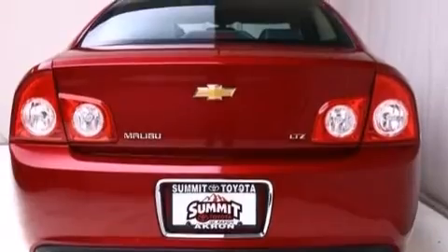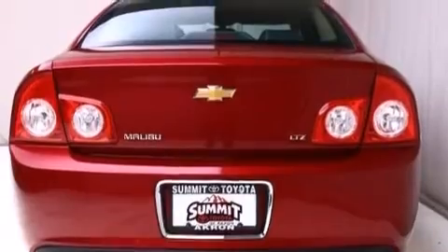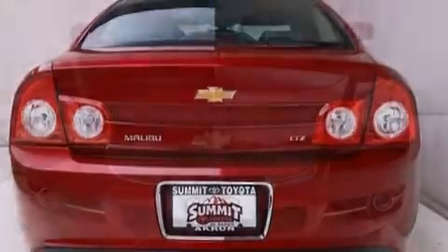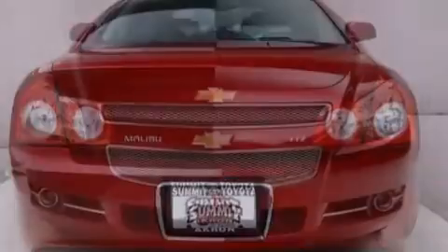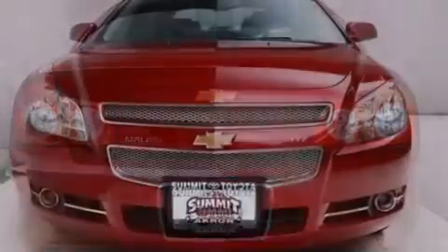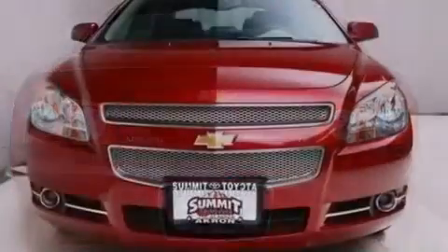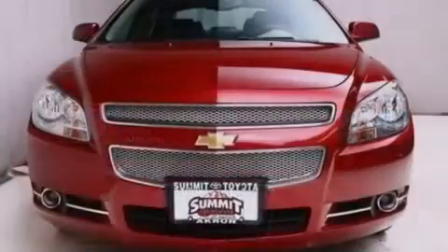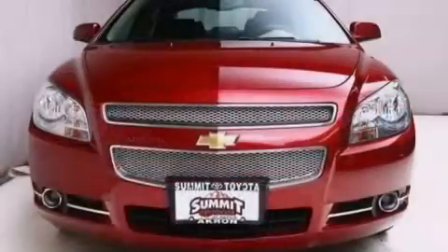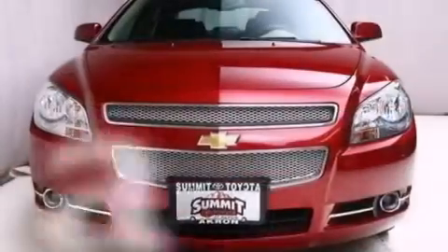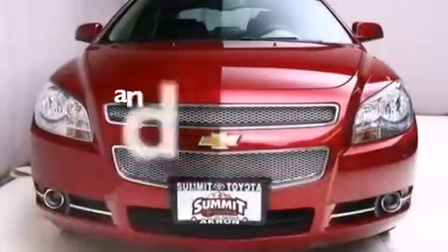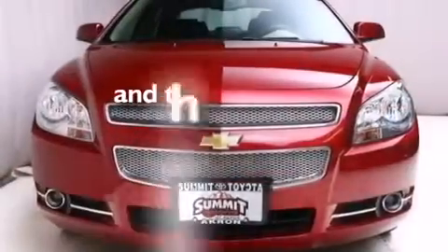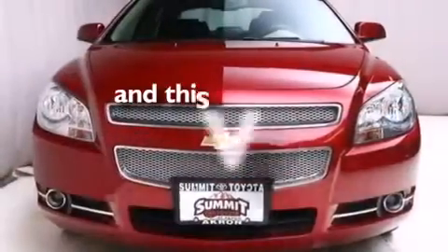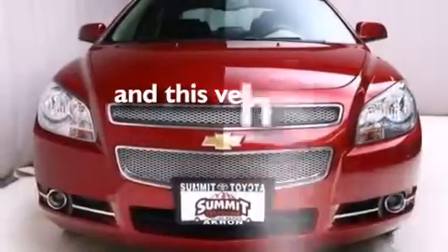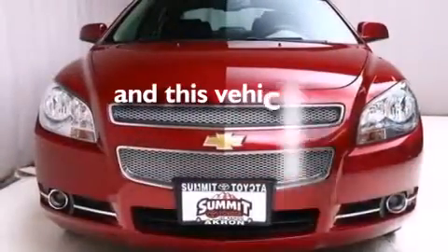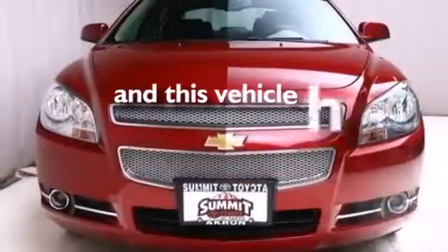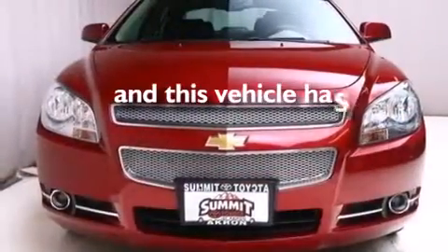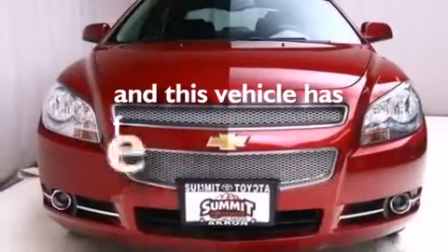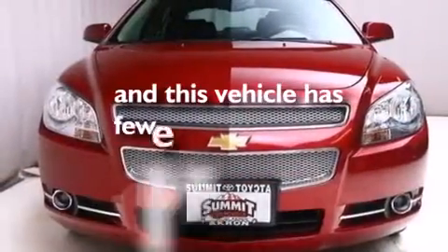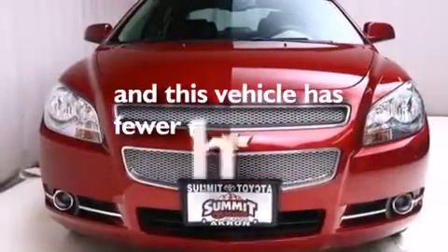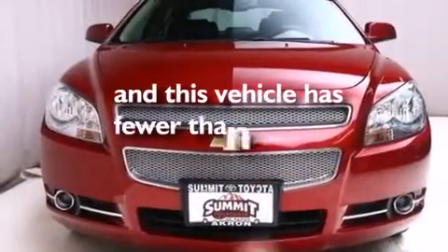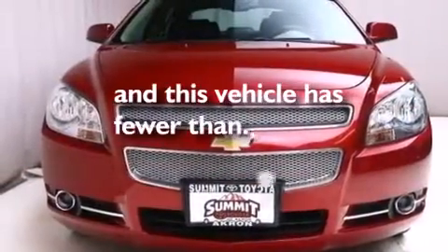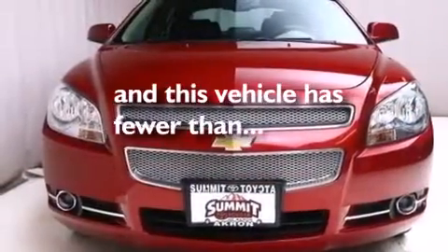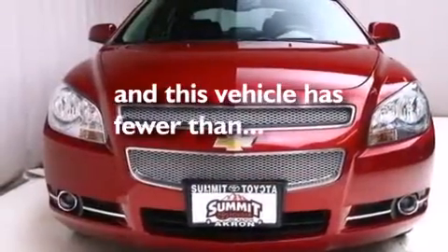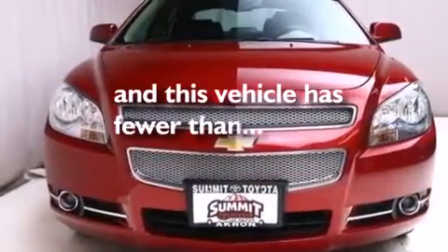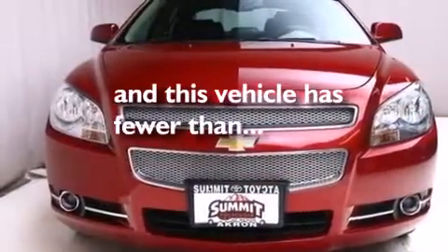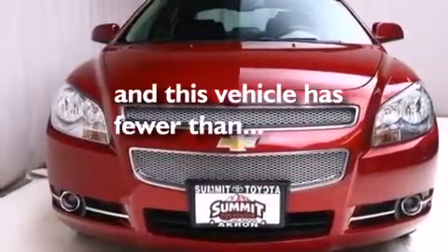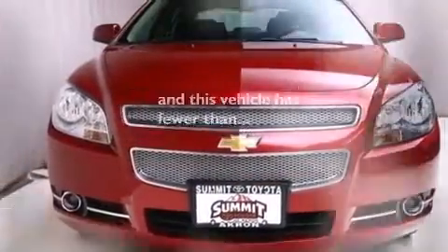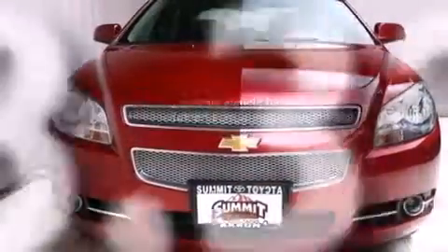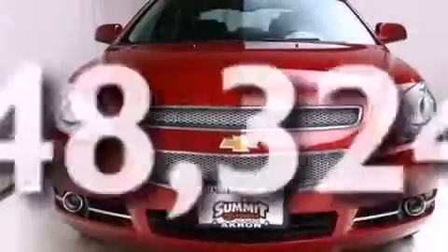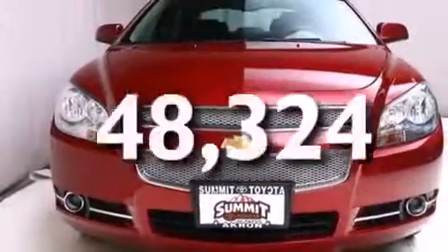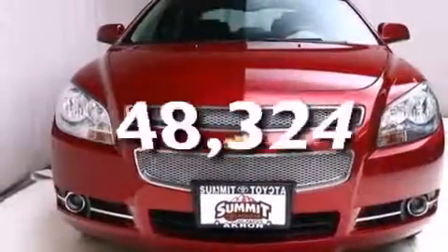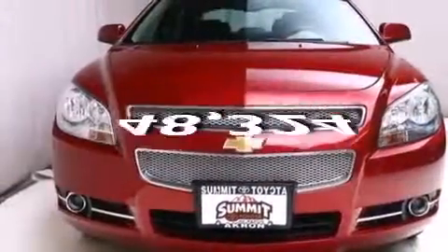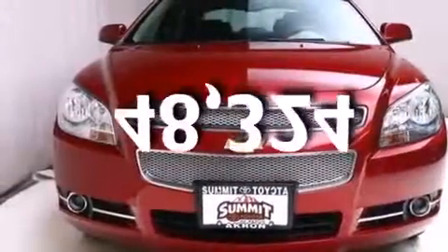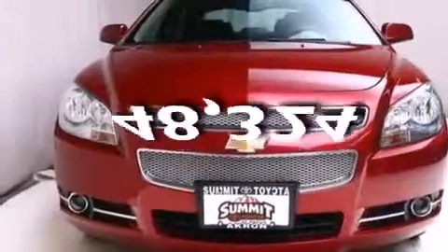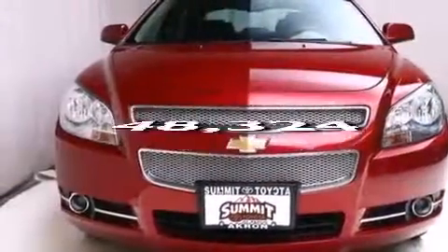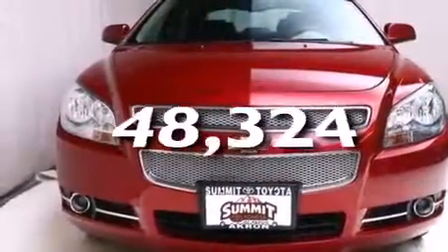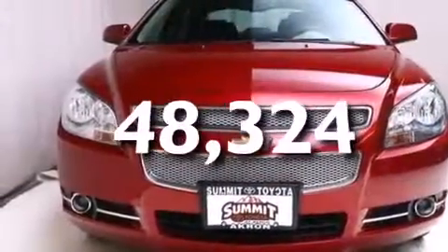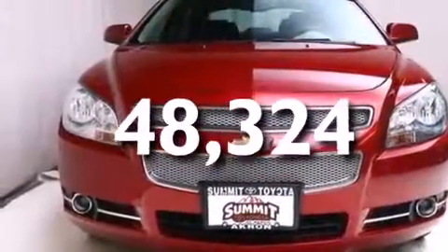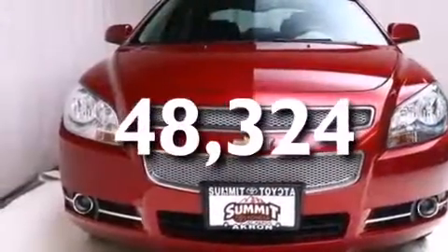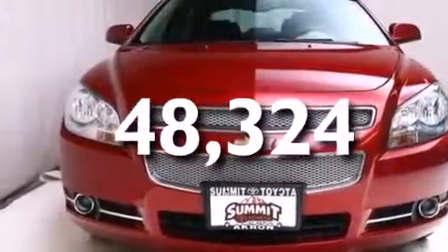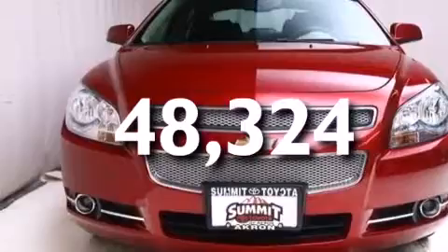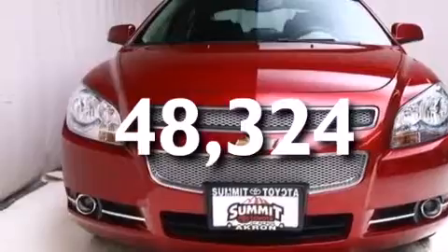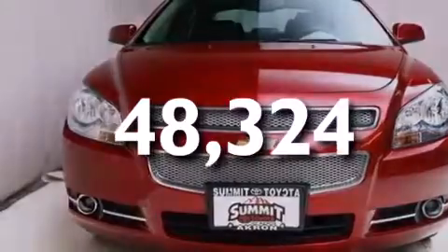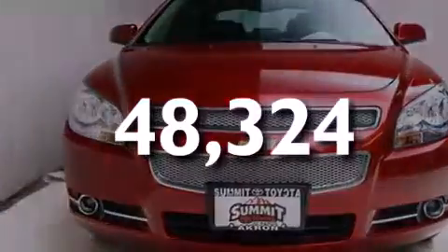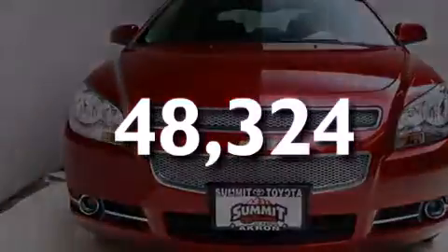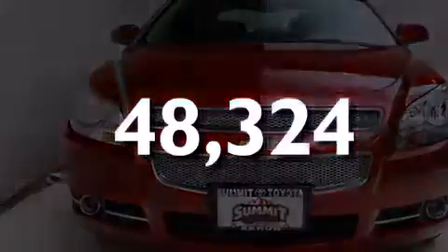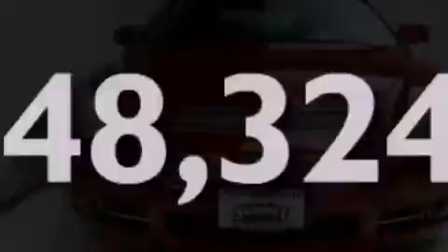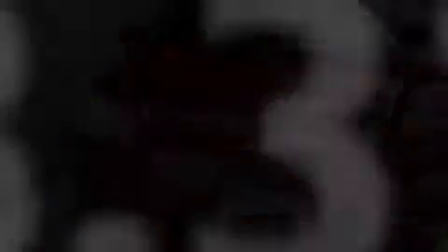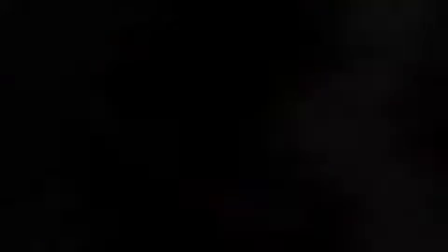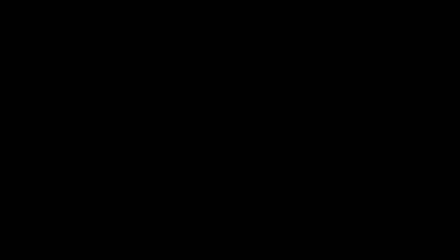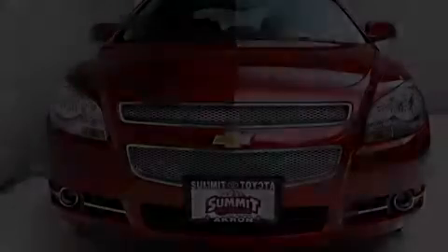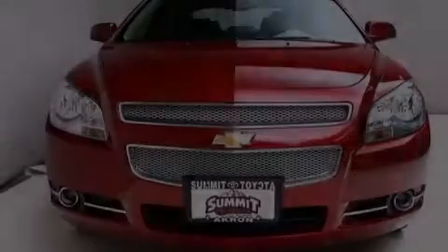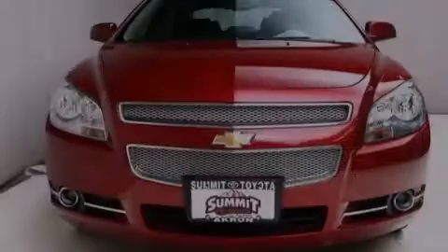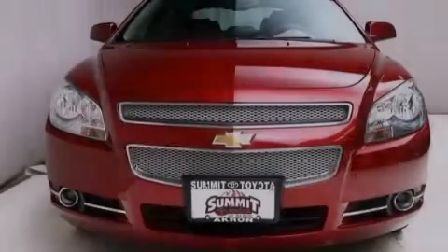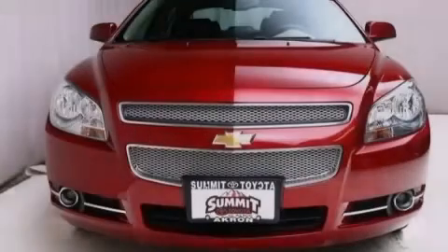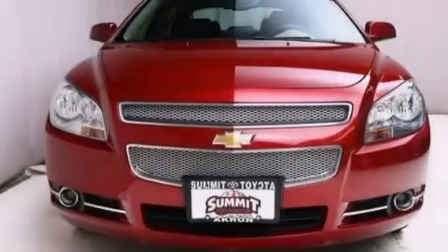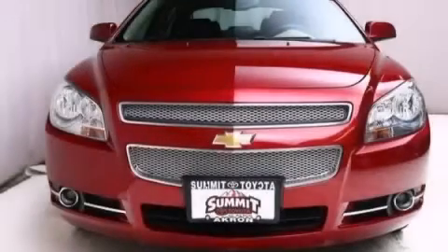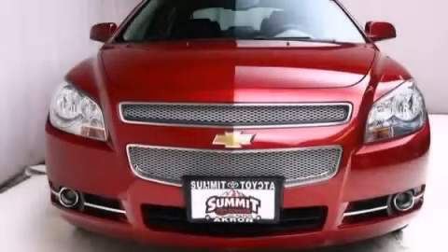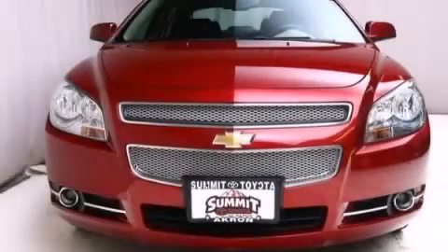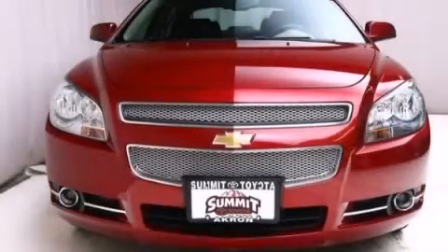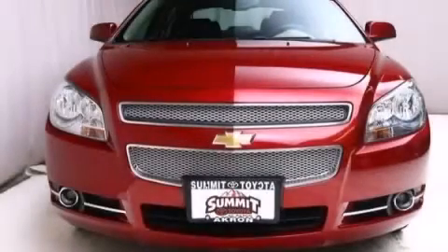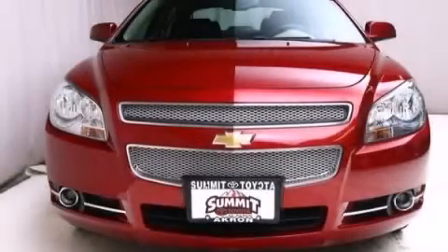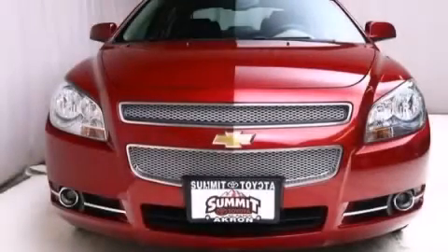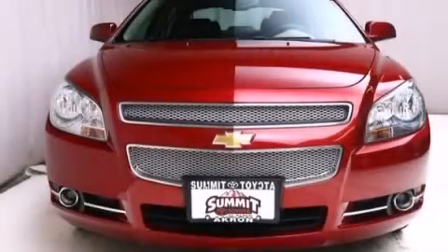This vehicle has fewer than 49,000 miles on the odometer. We invite you to contact us today to learn more about this vehicle.